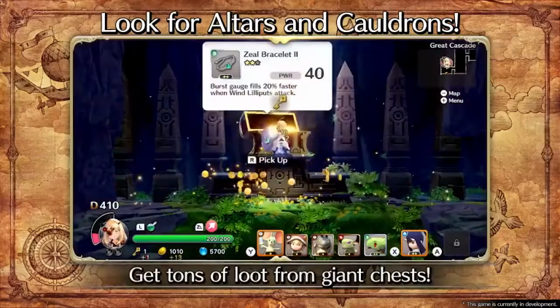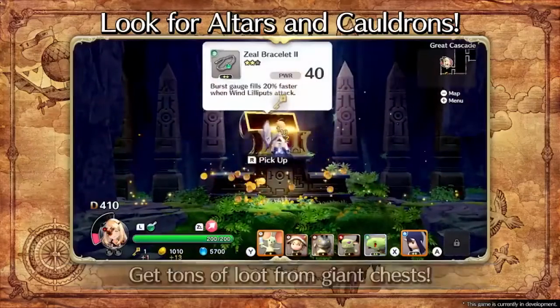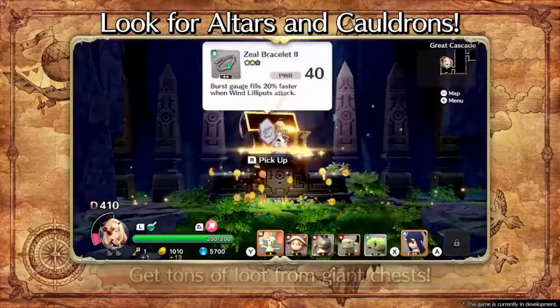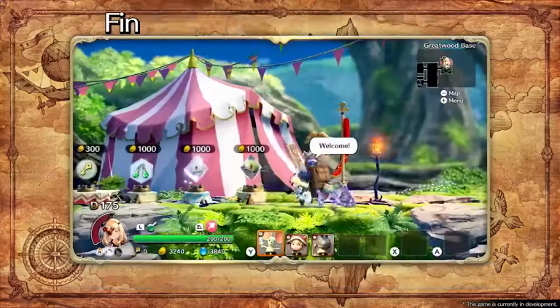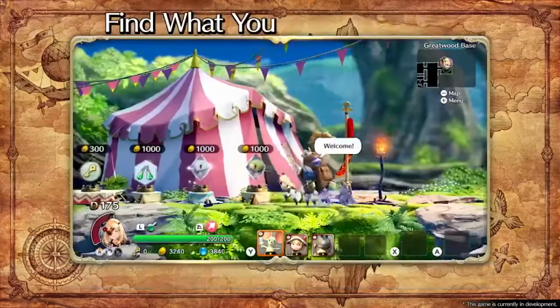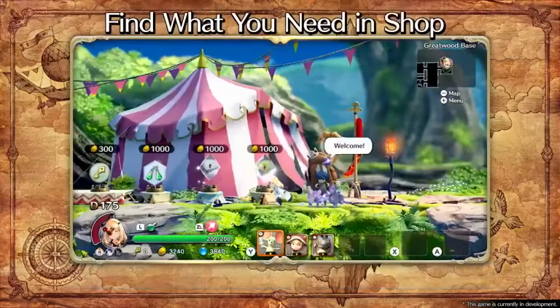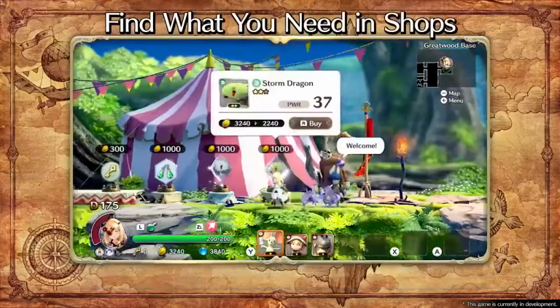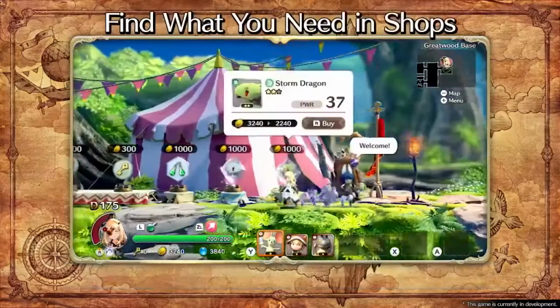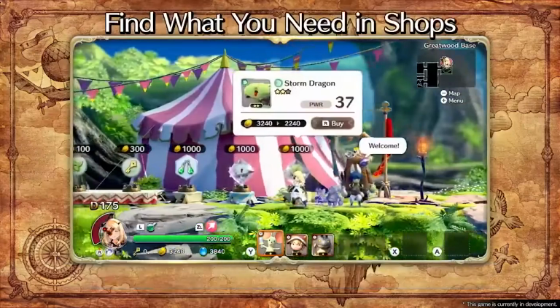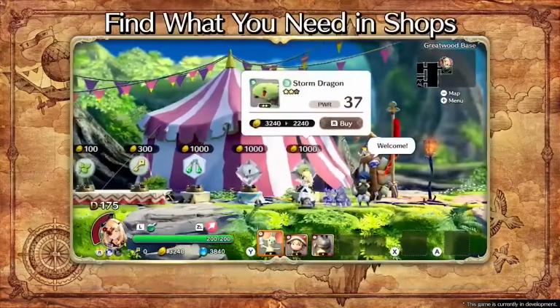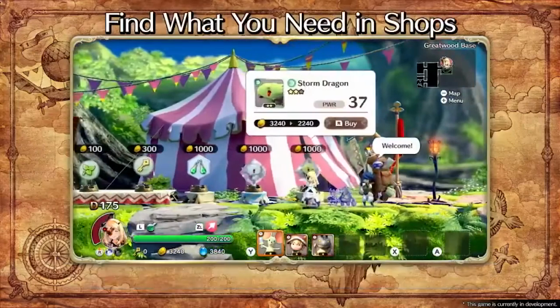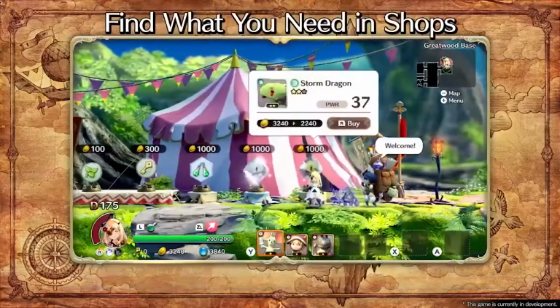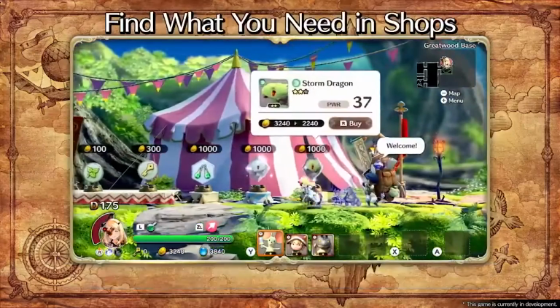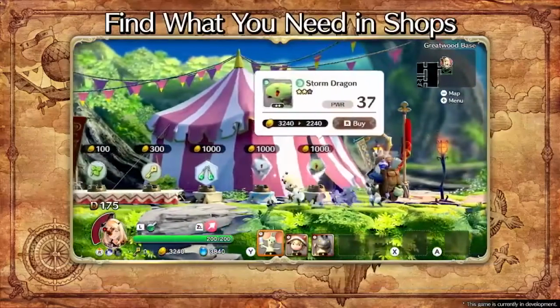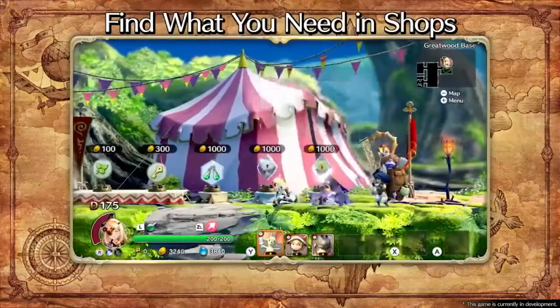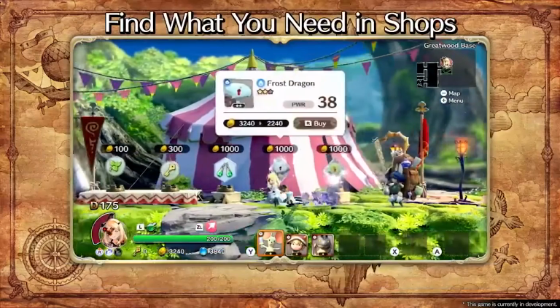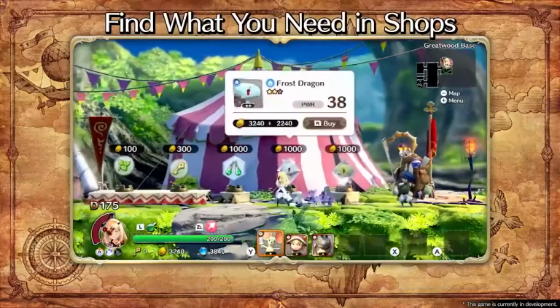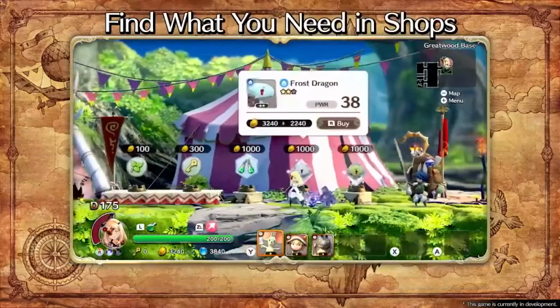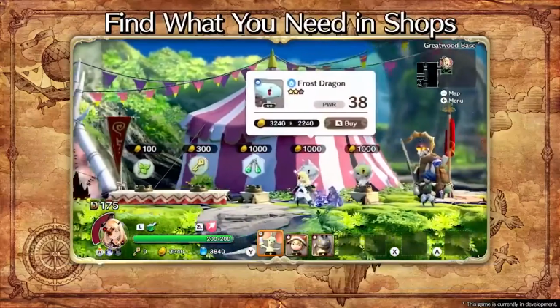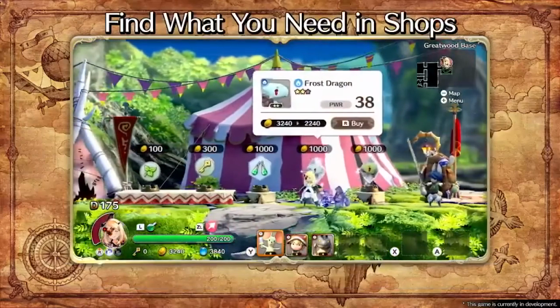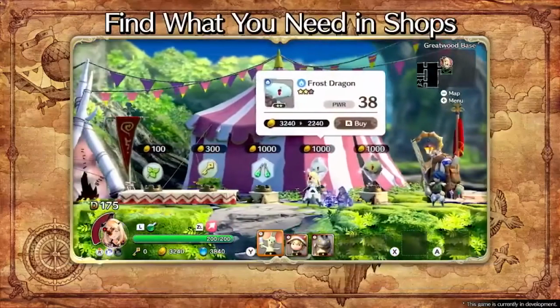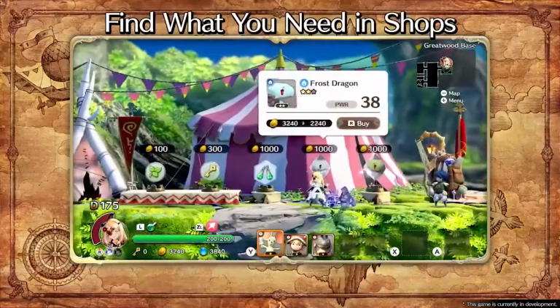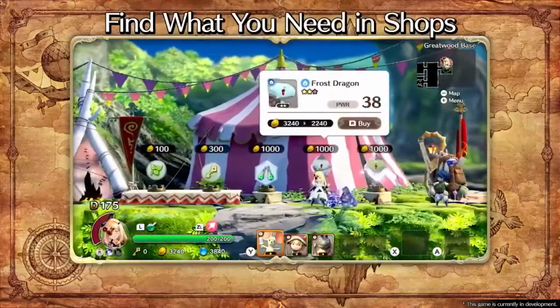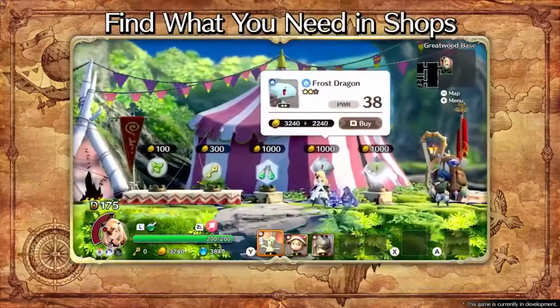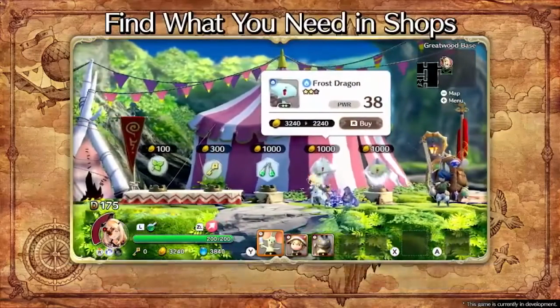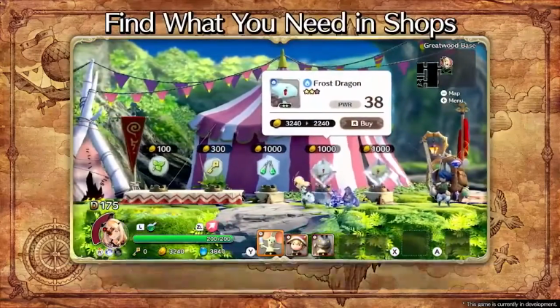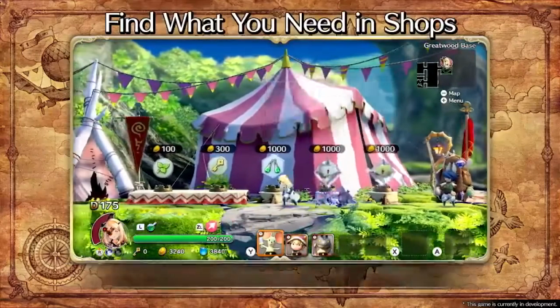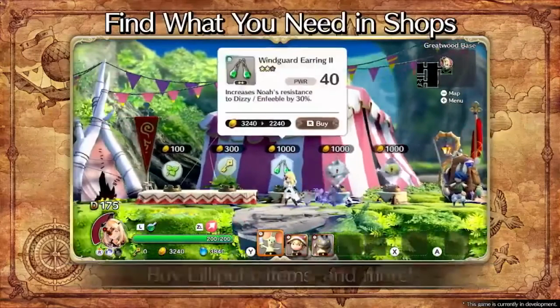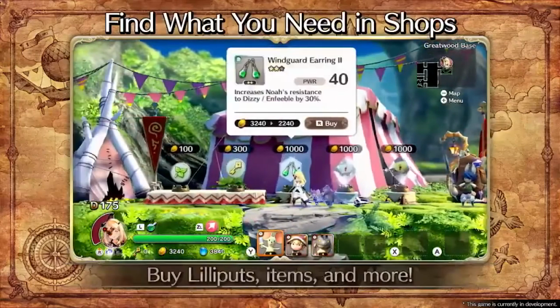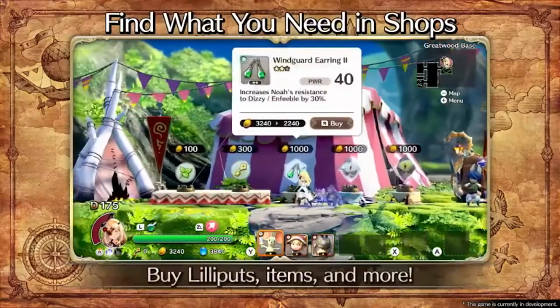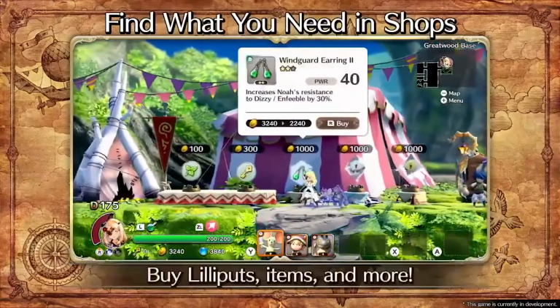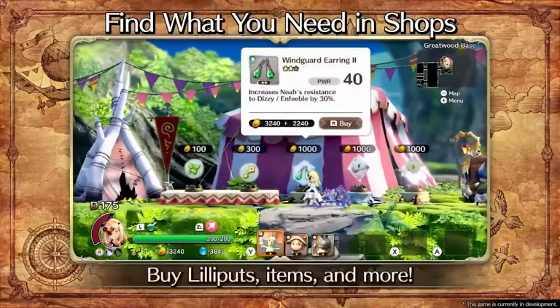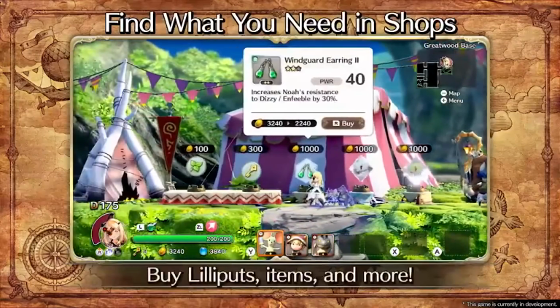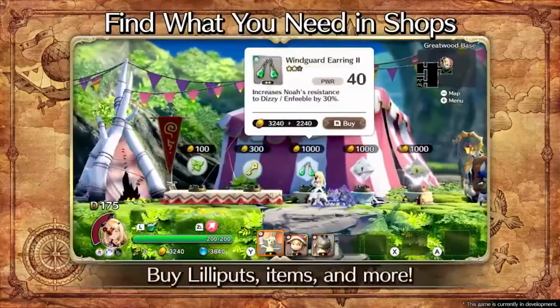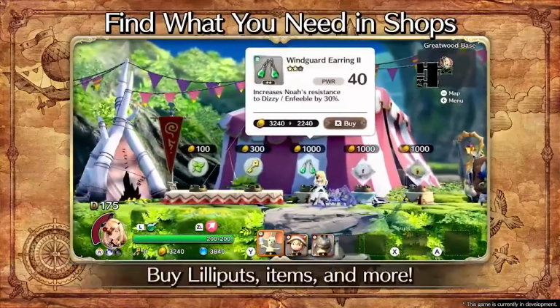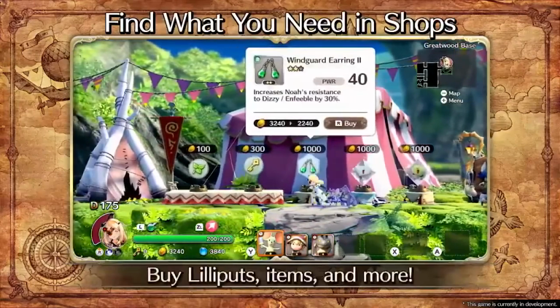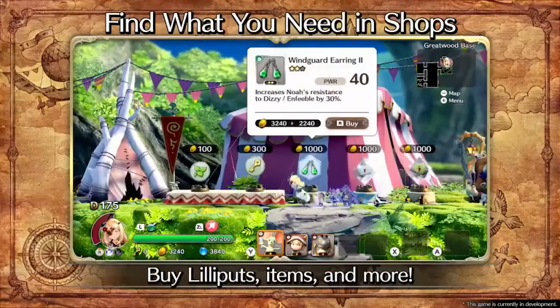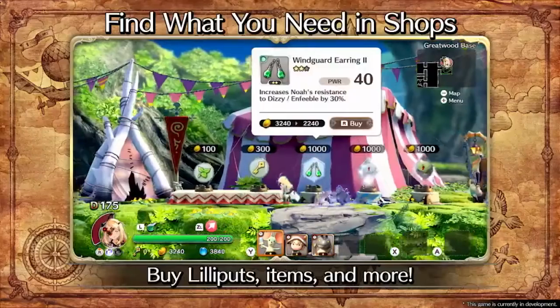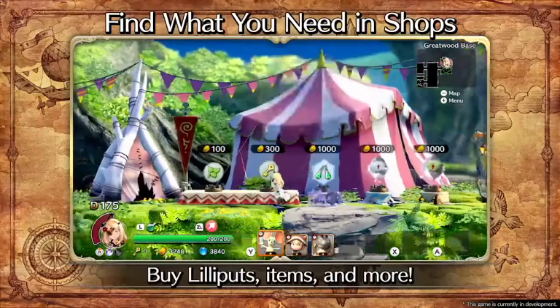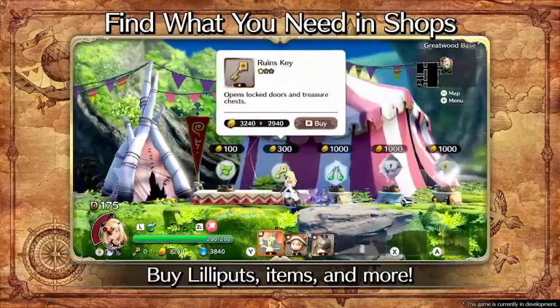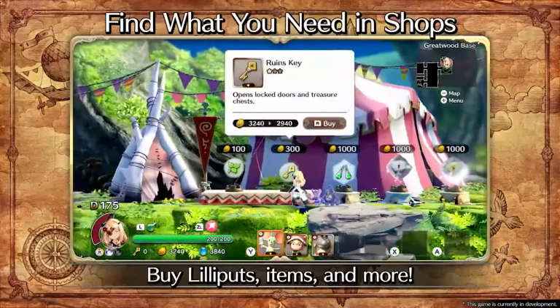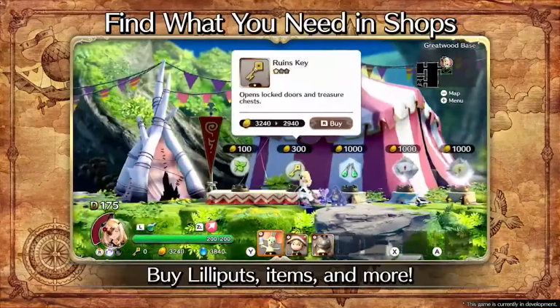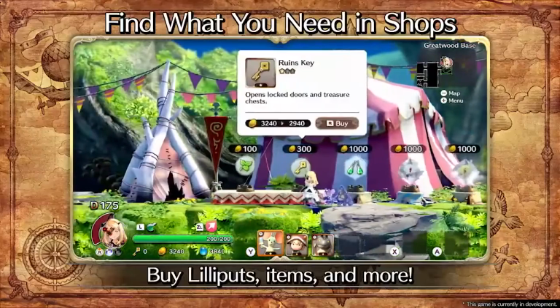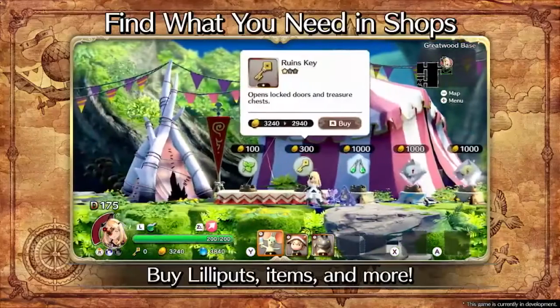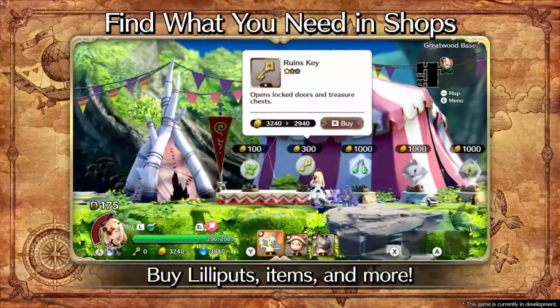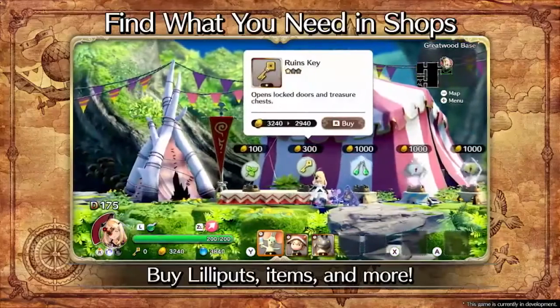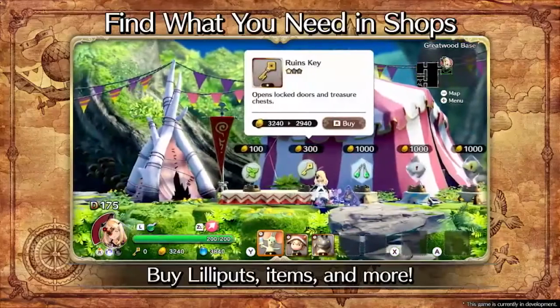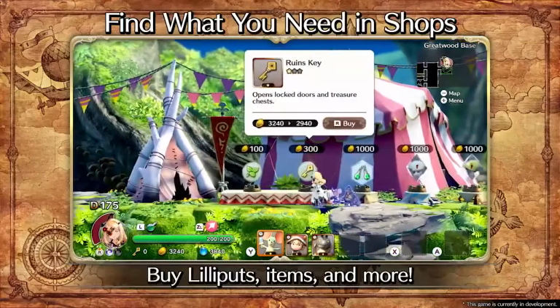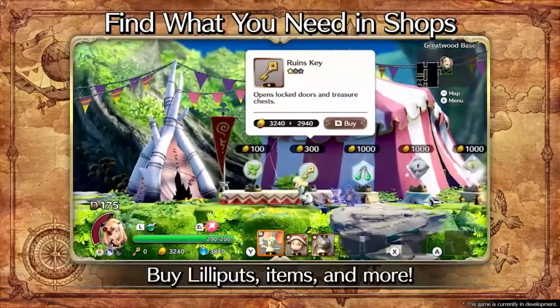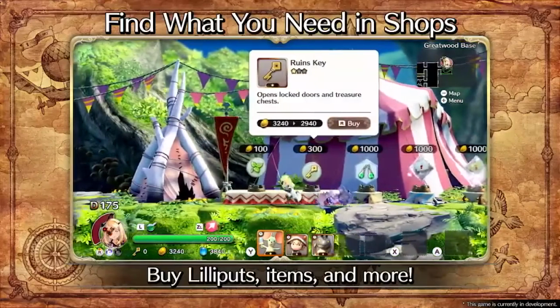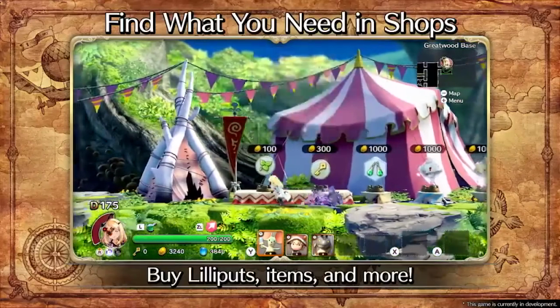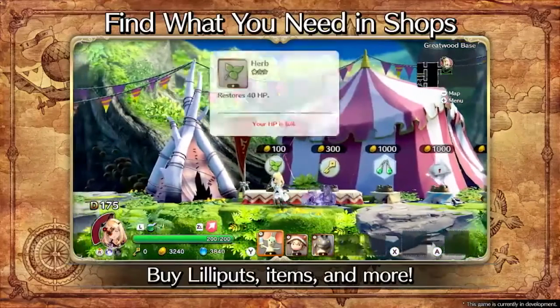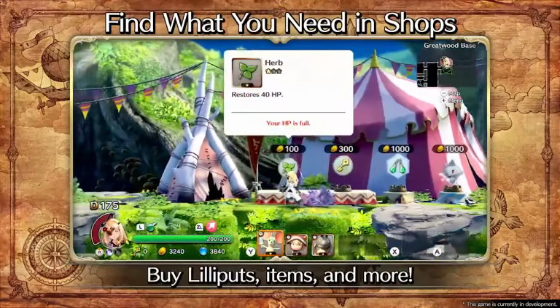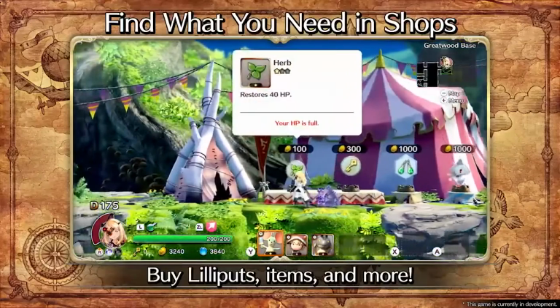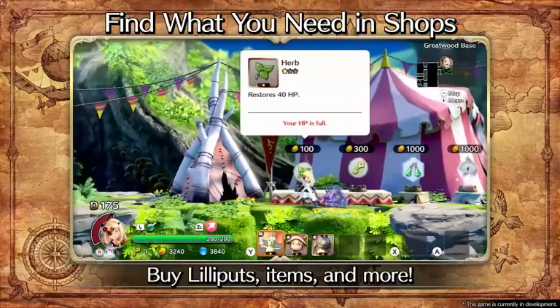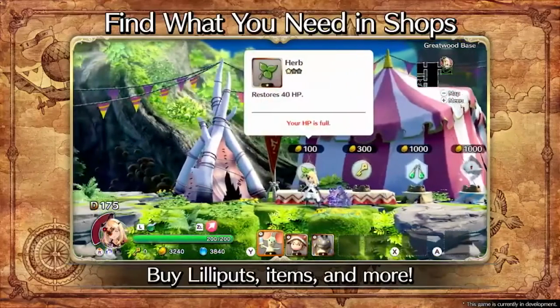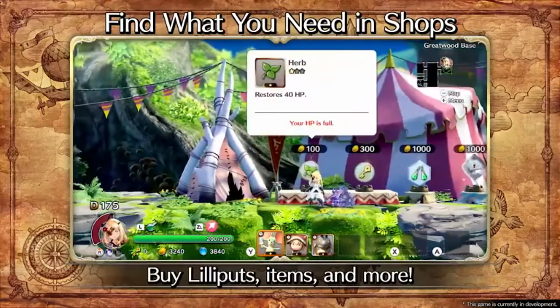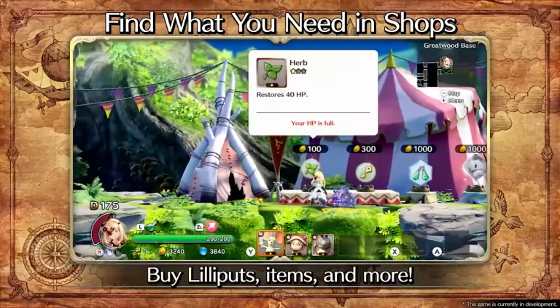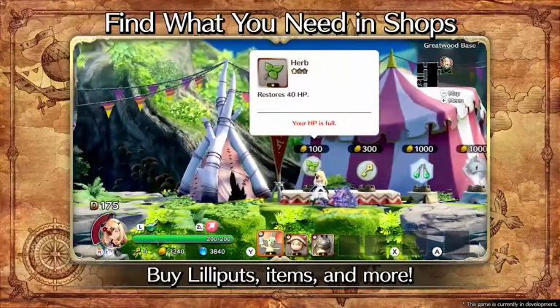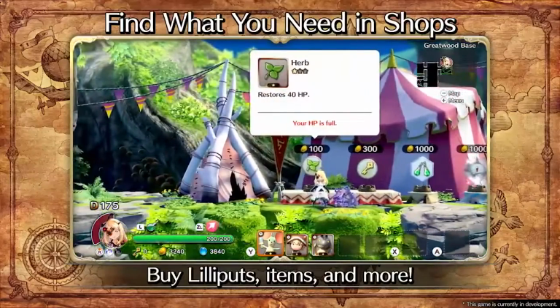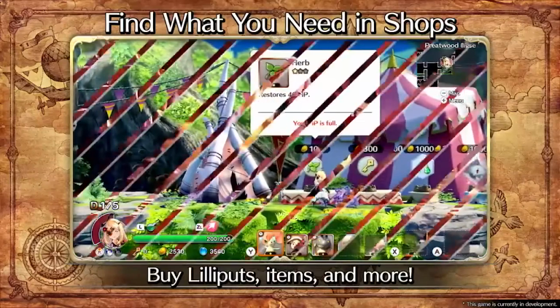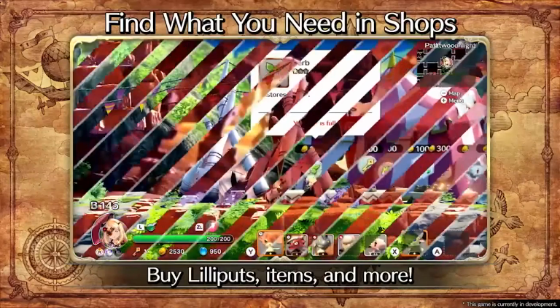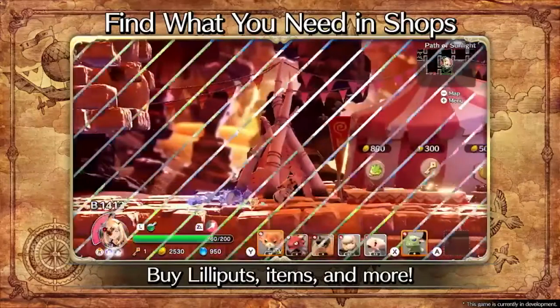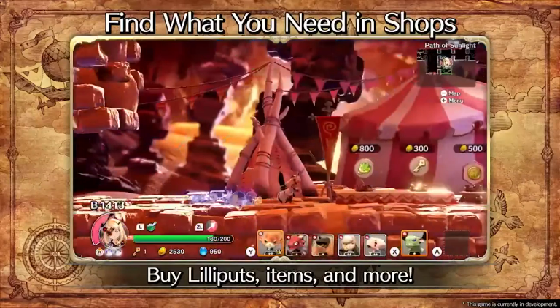Gold picked up on your adventures can be exchanged for items, recovery potions, rare companions and additional accessories.